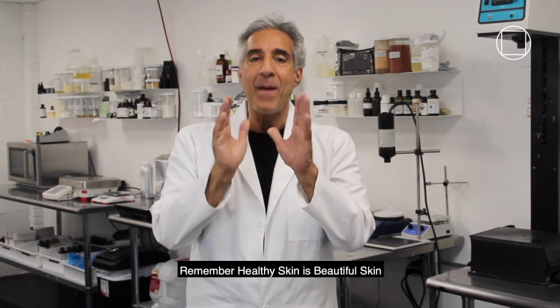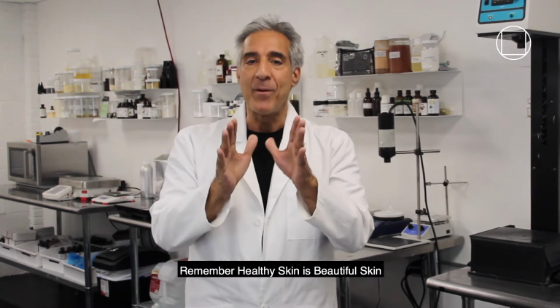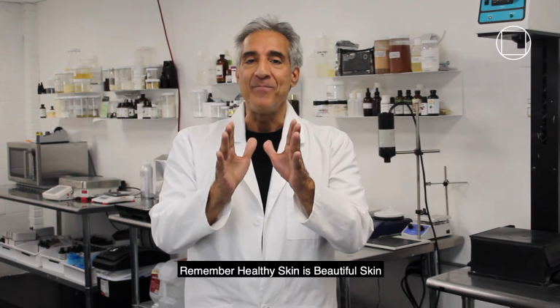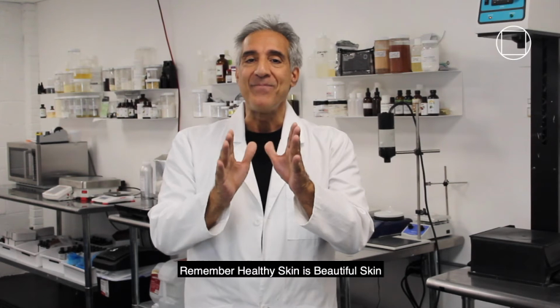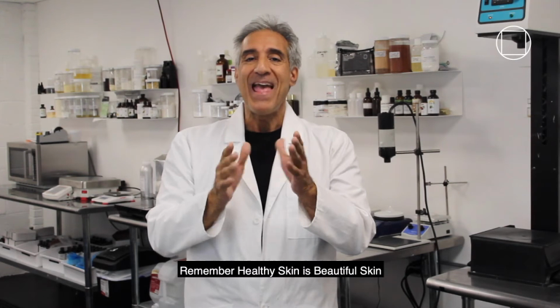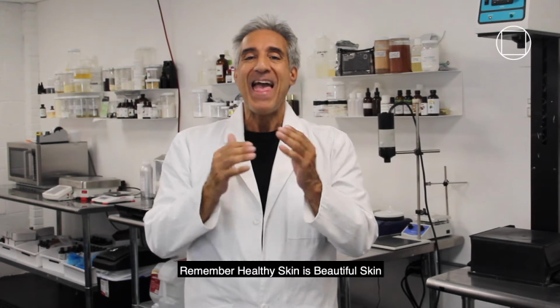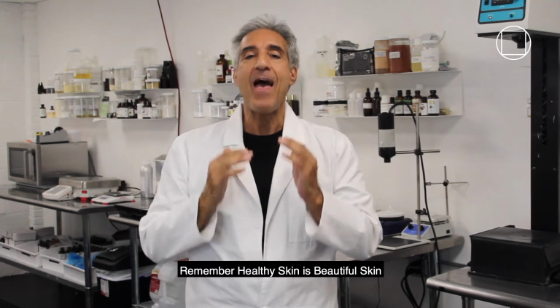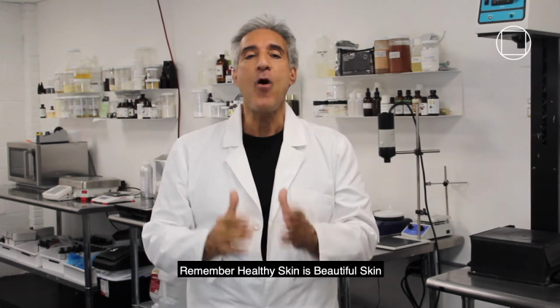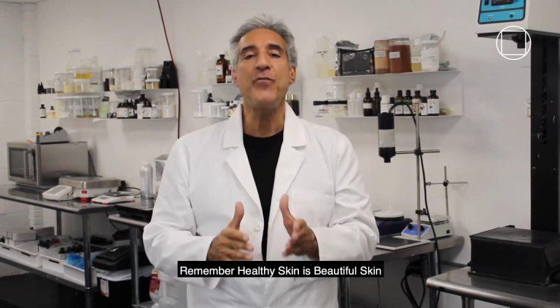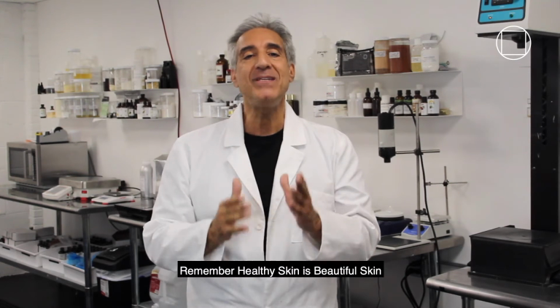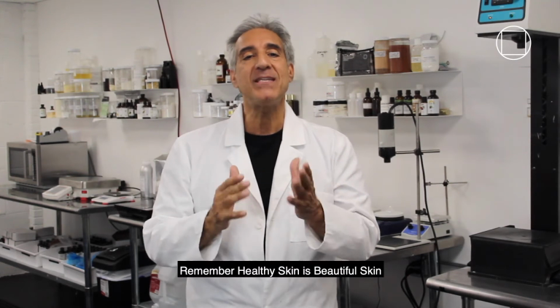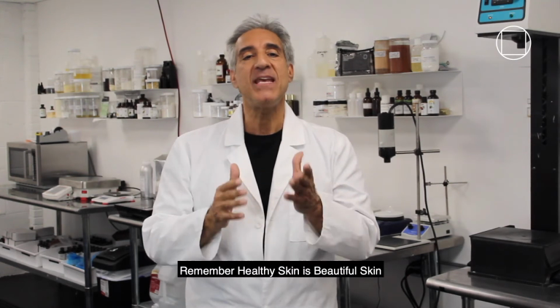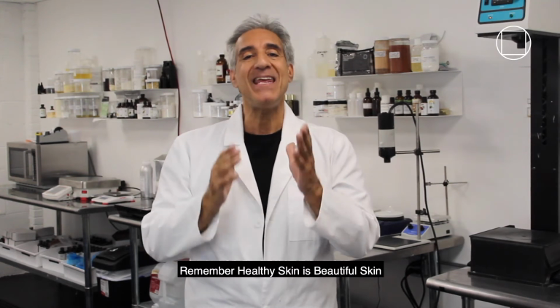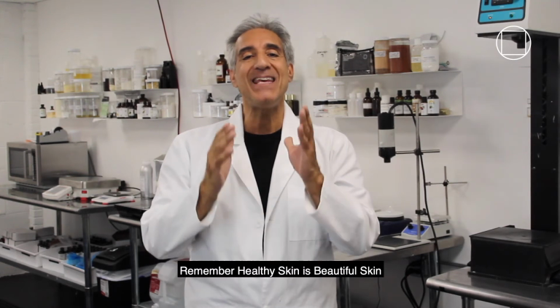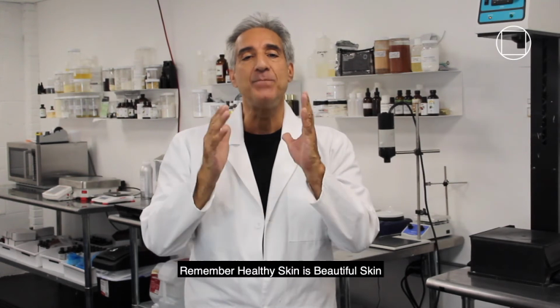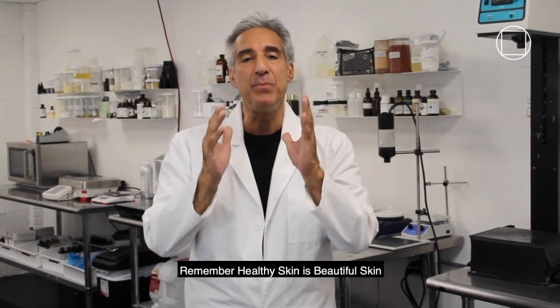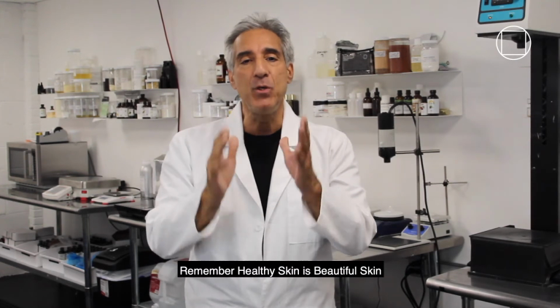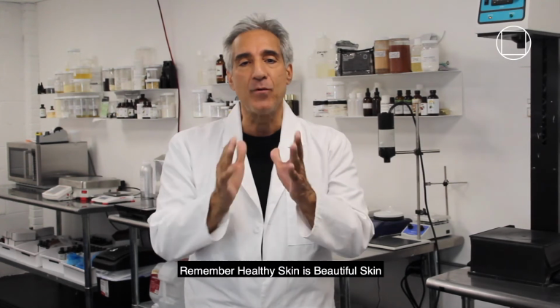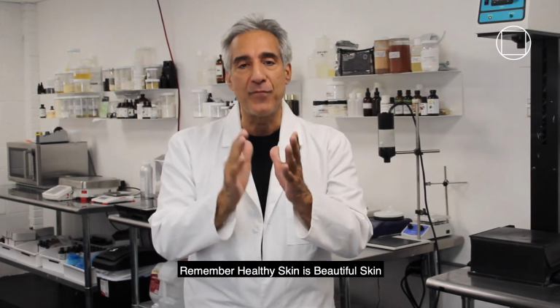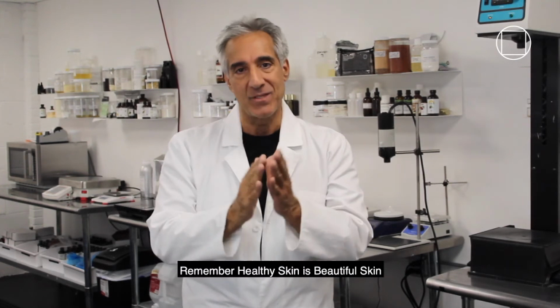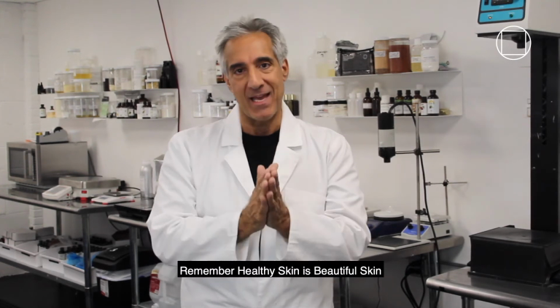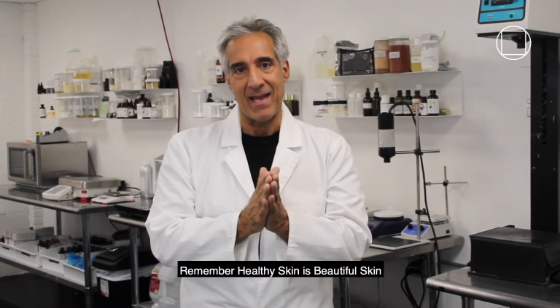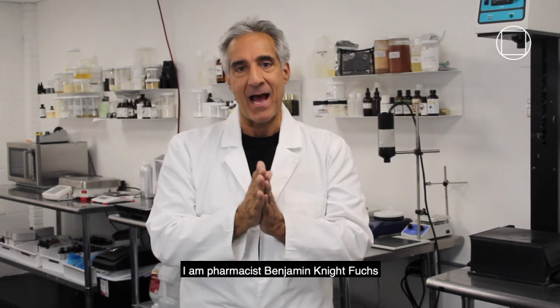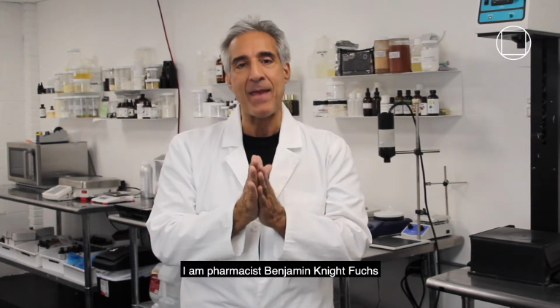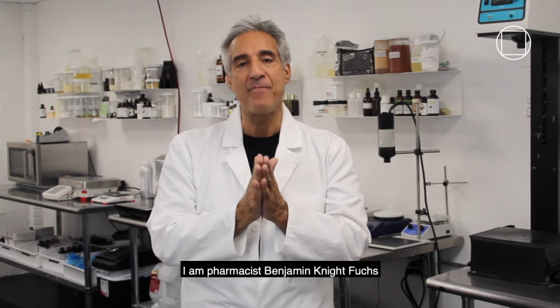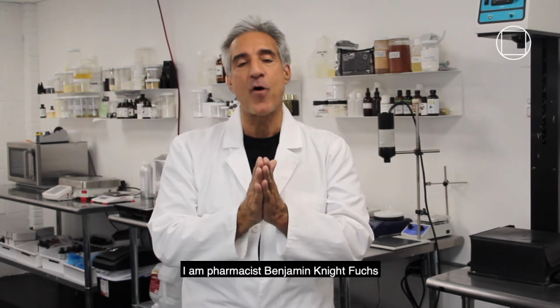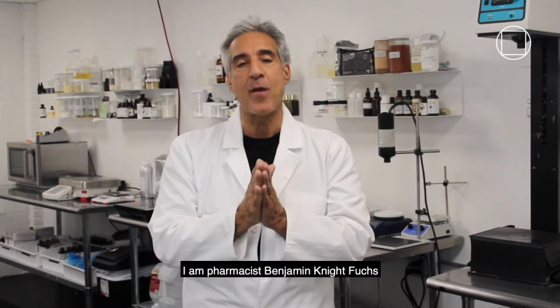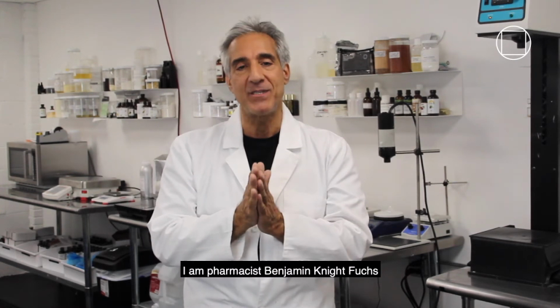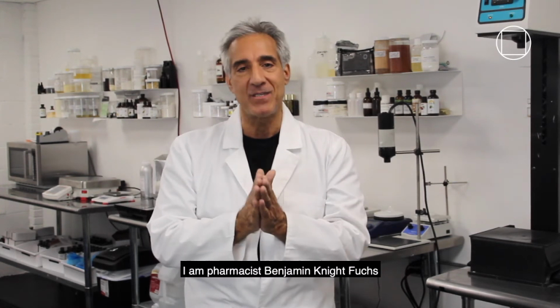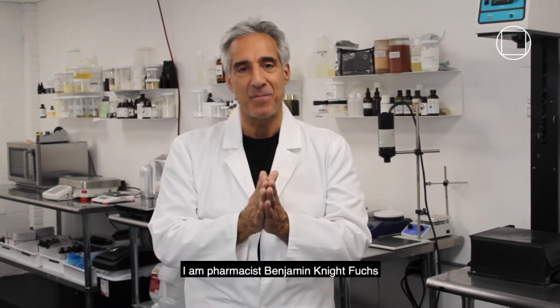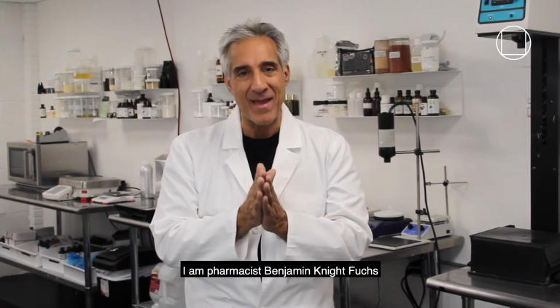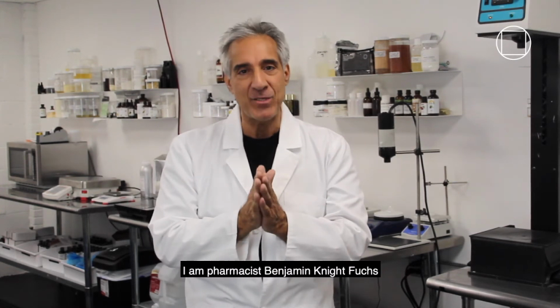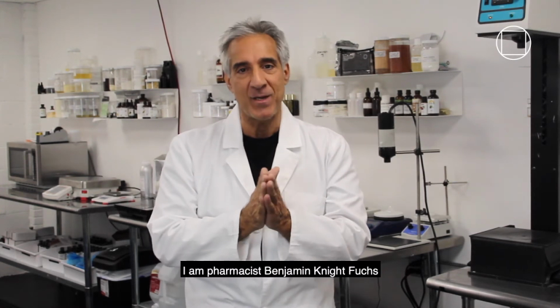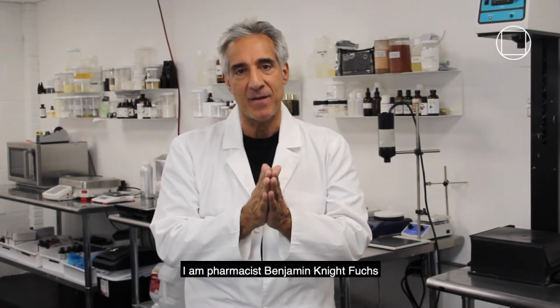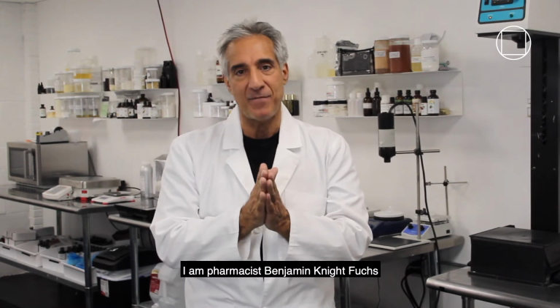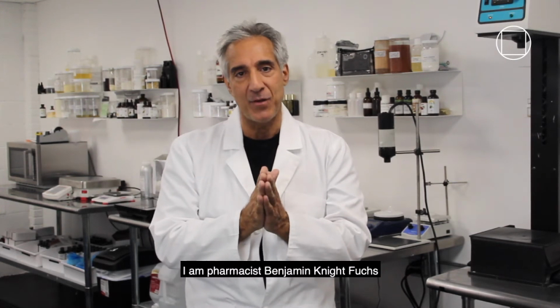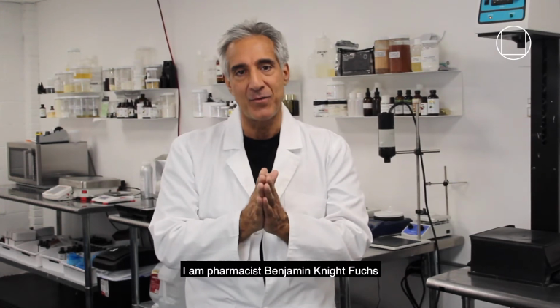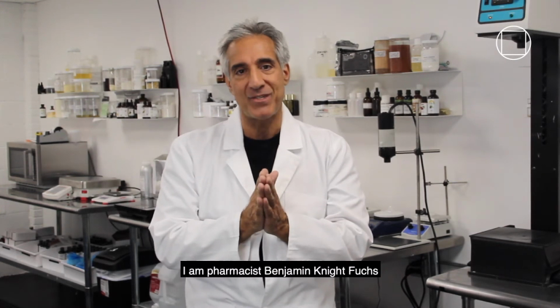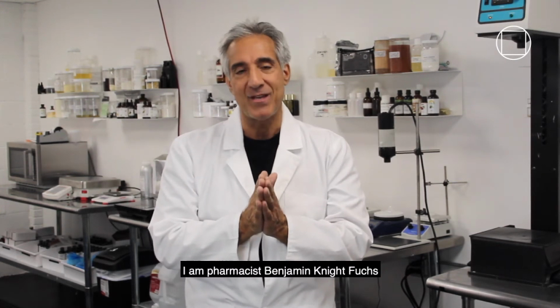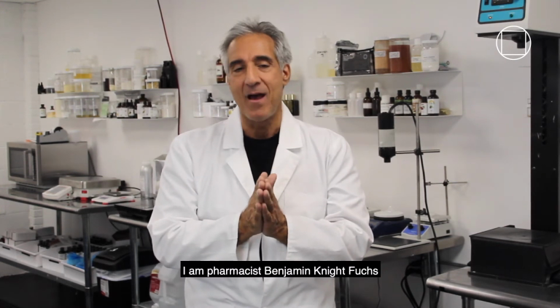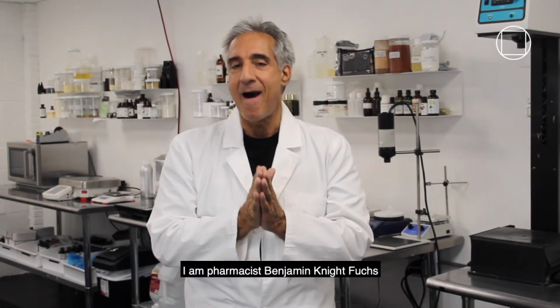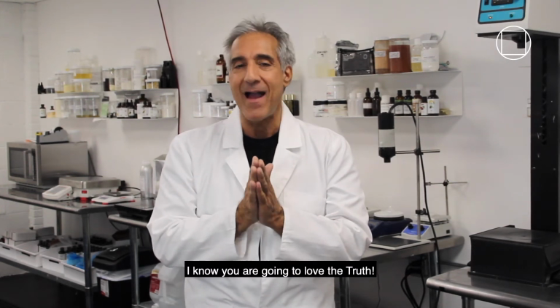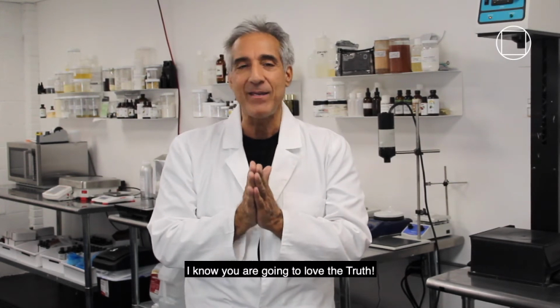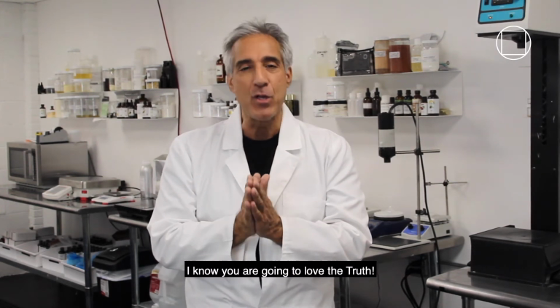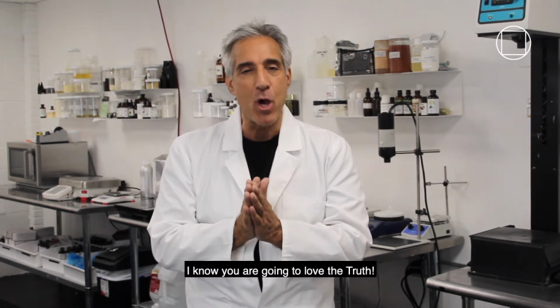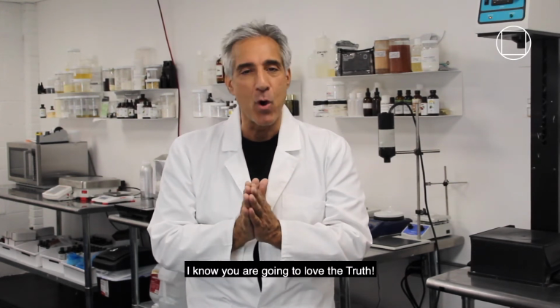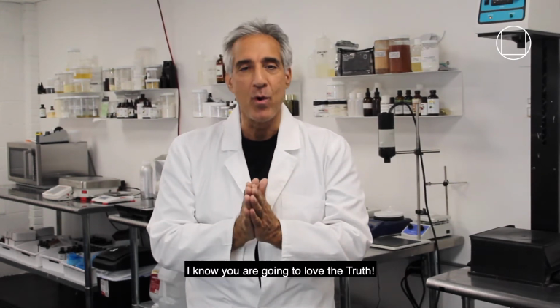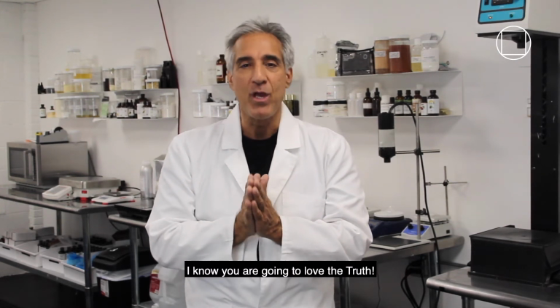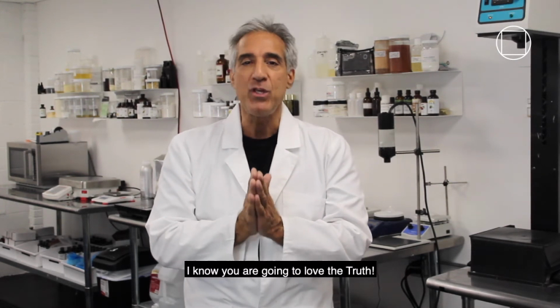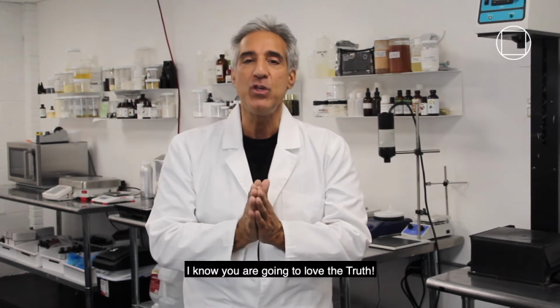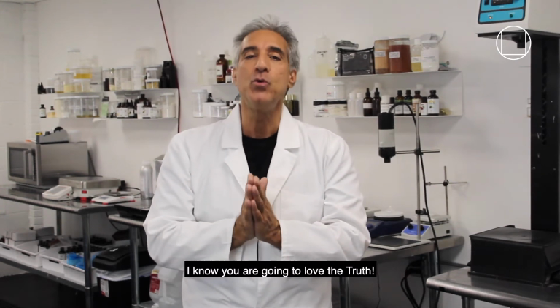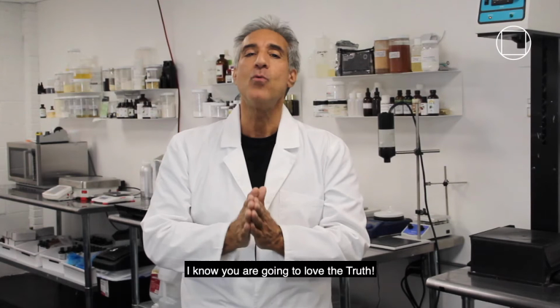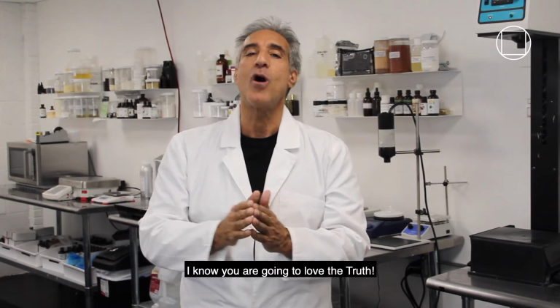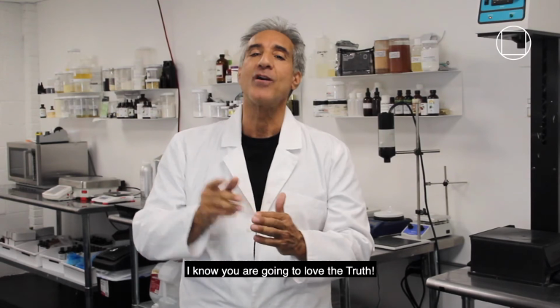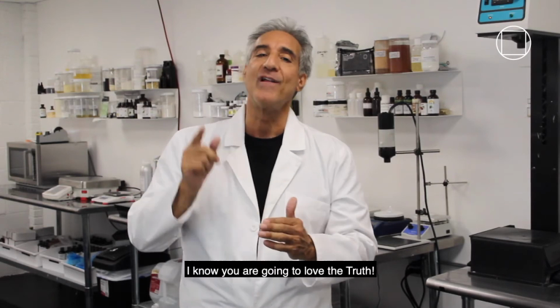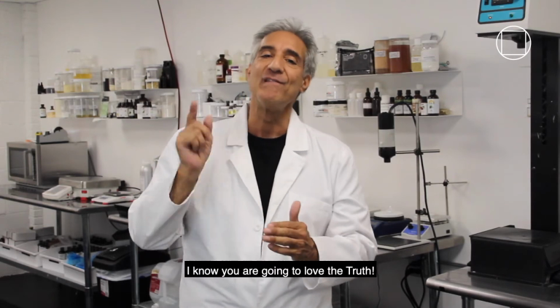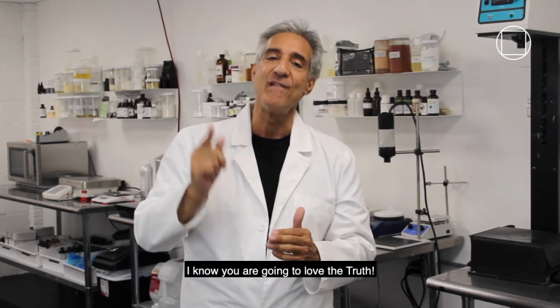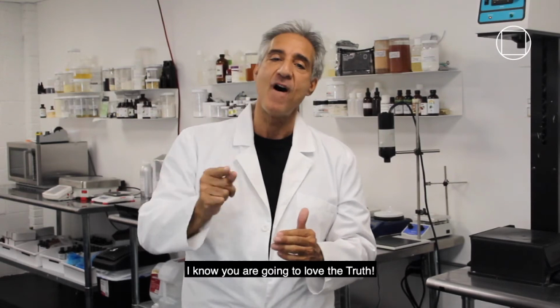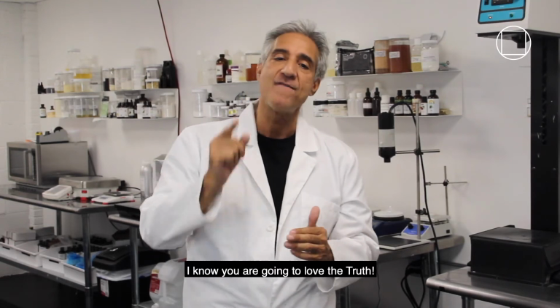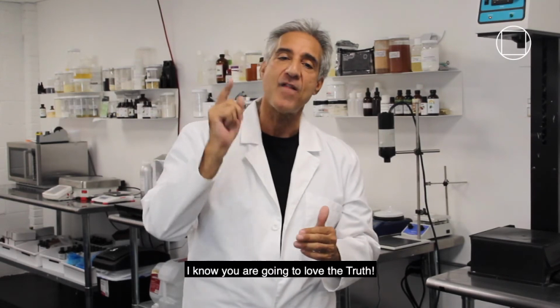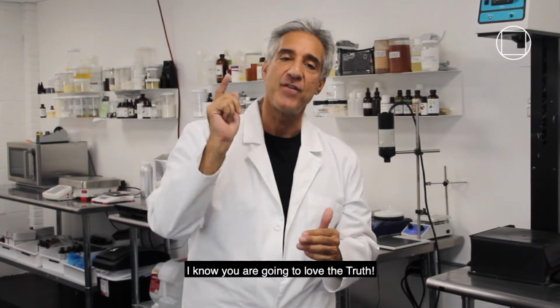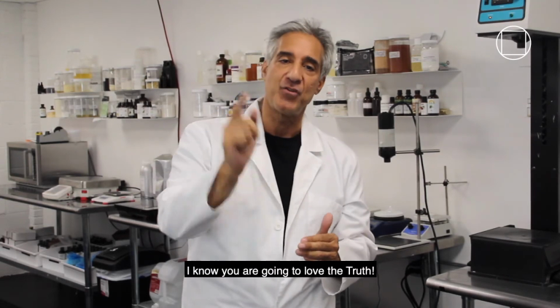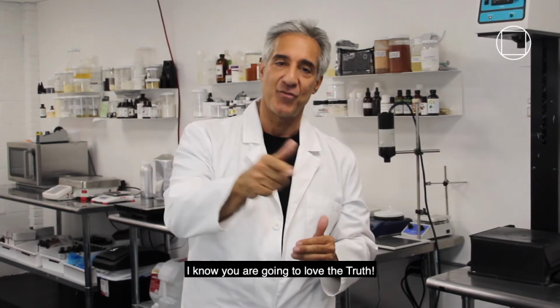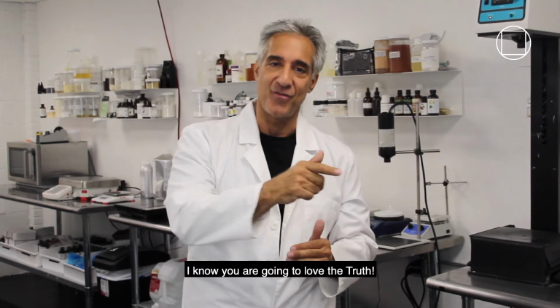Remember, healthy skin is beautiful skin. I am pharmacist Benjamin Knight Fuchs. I know you are going to love the truth.